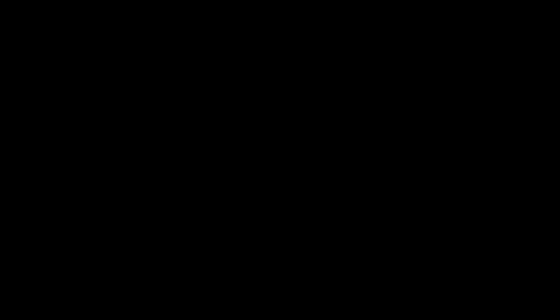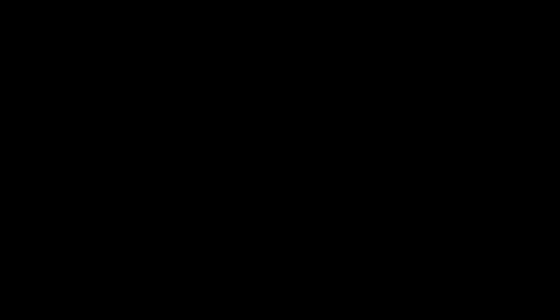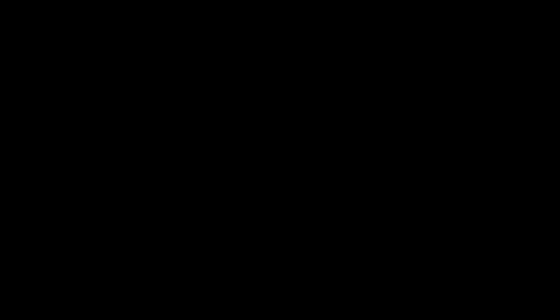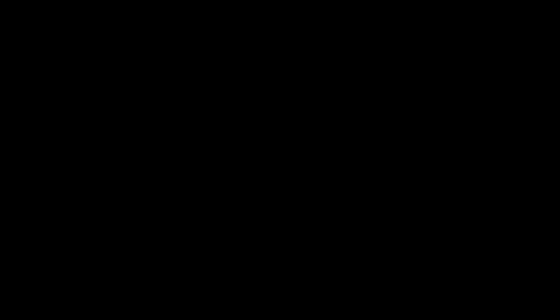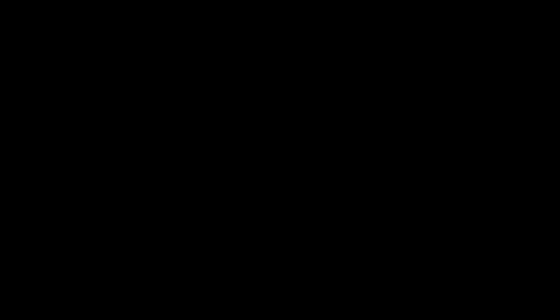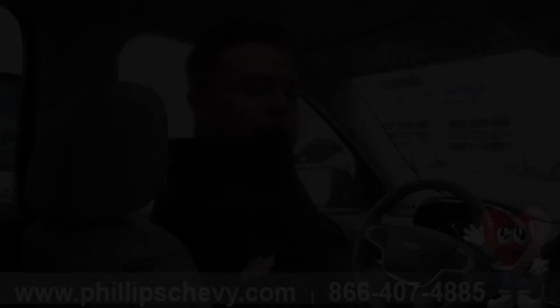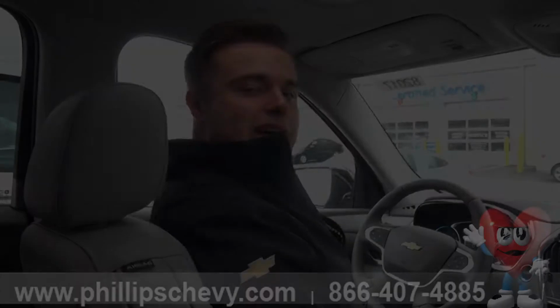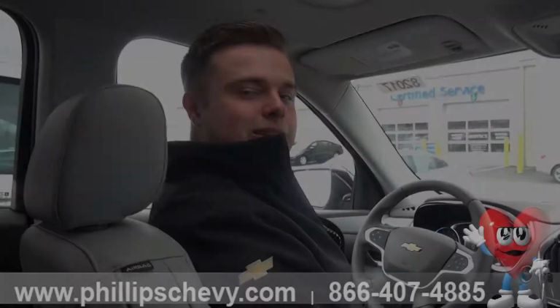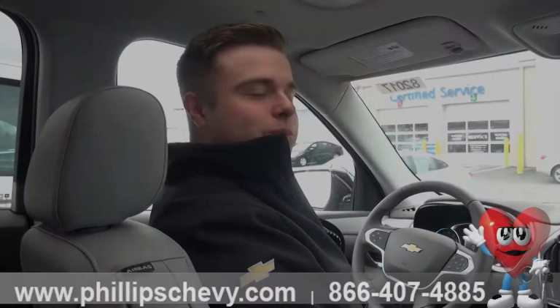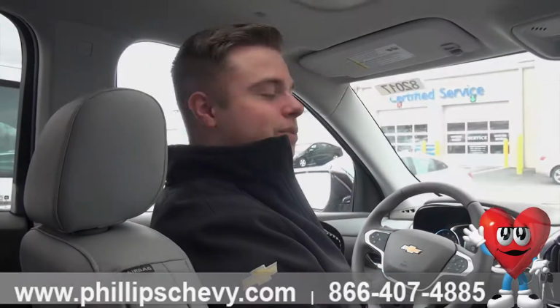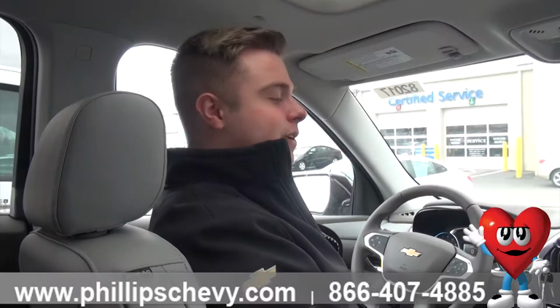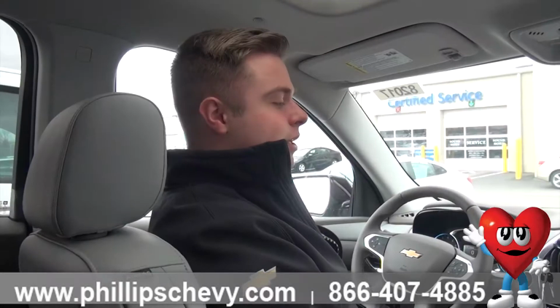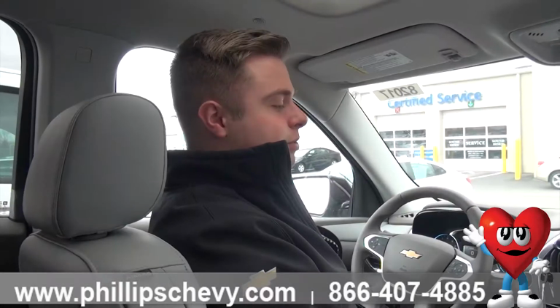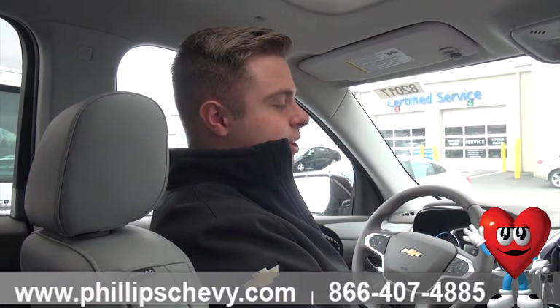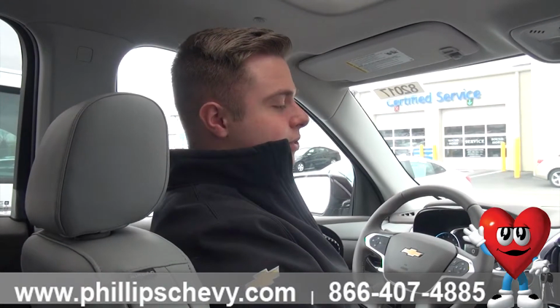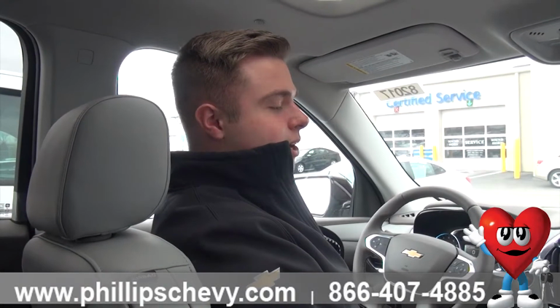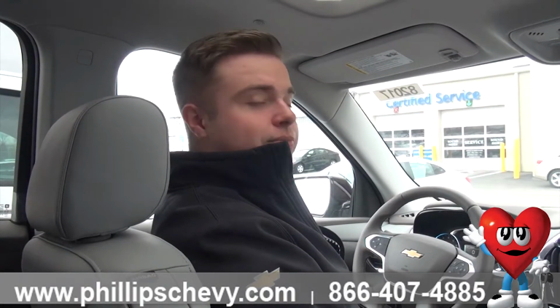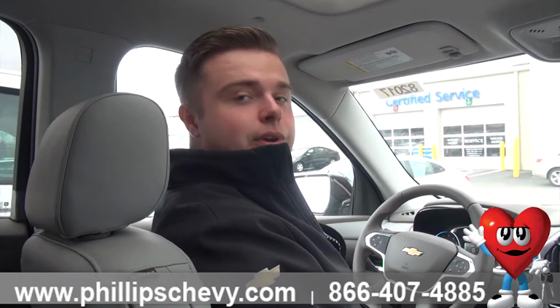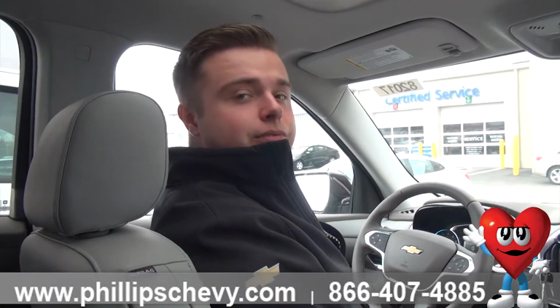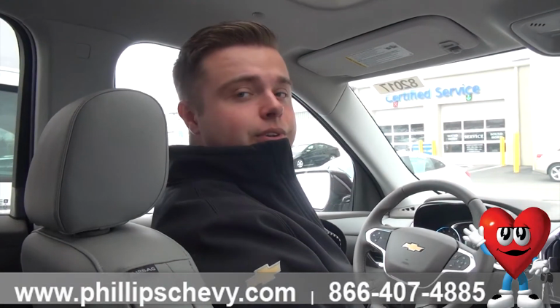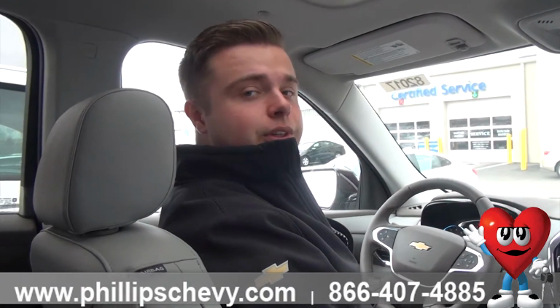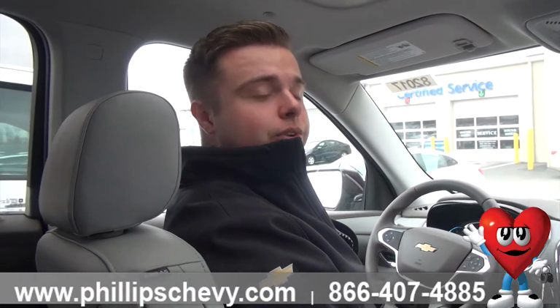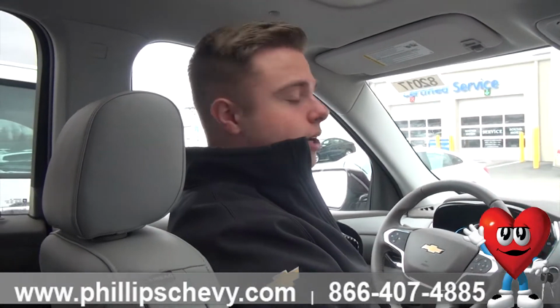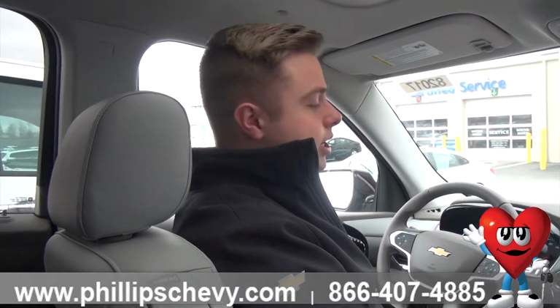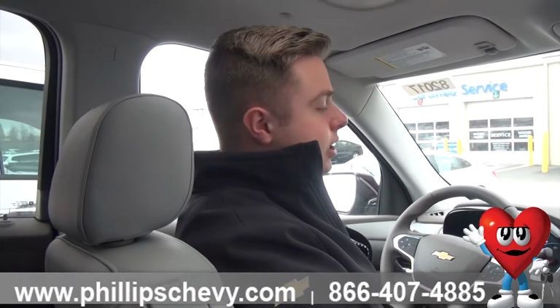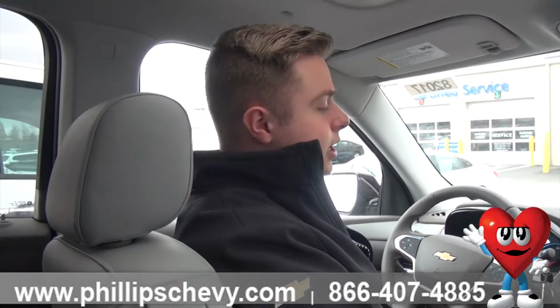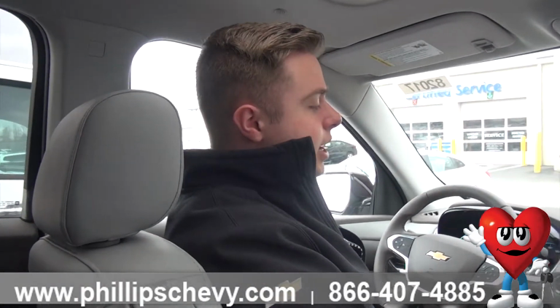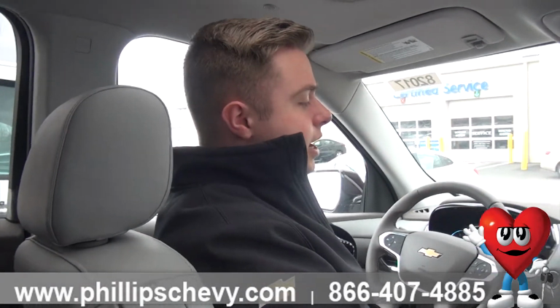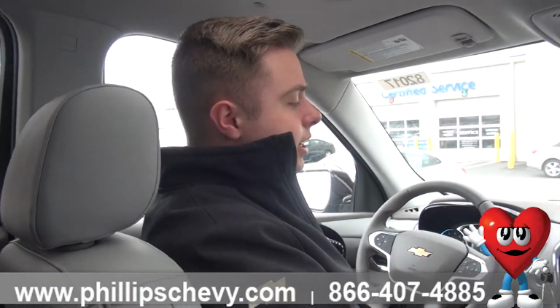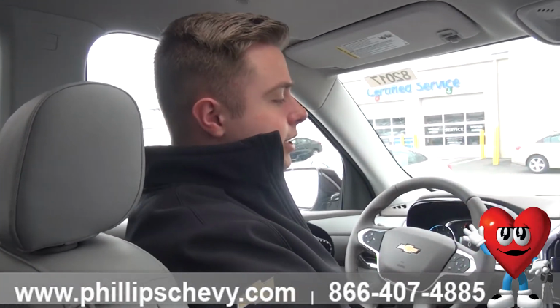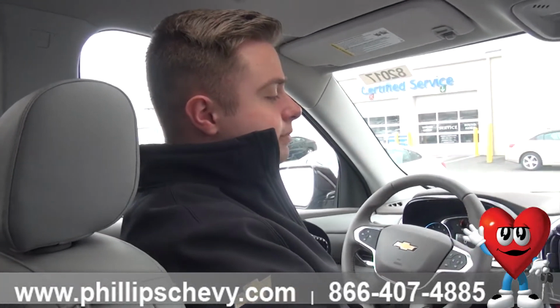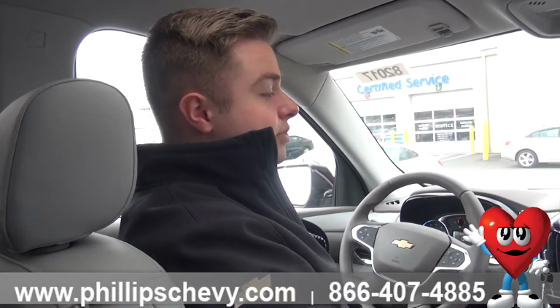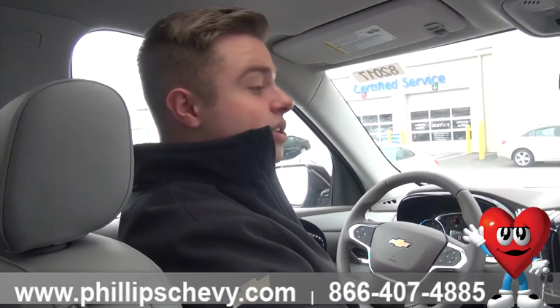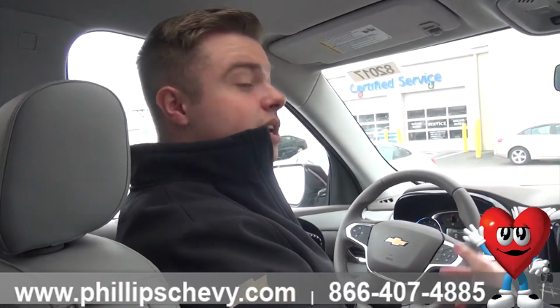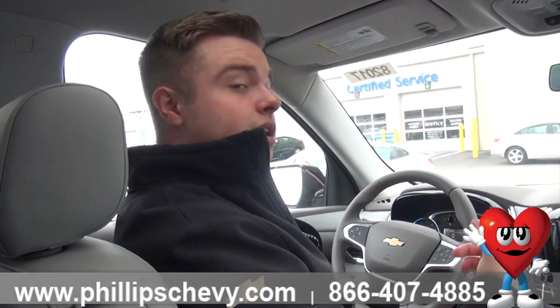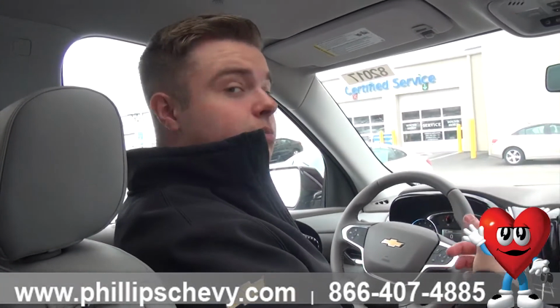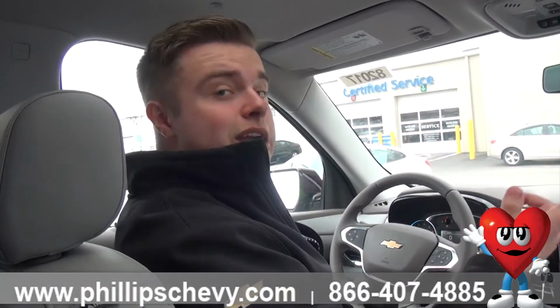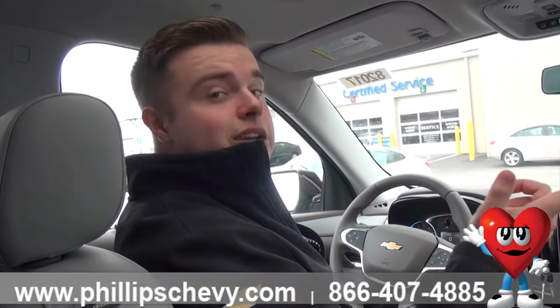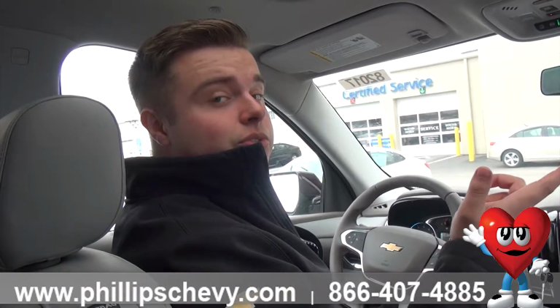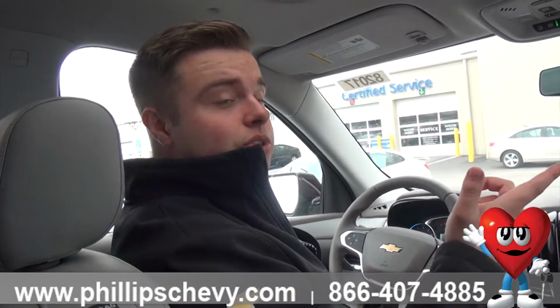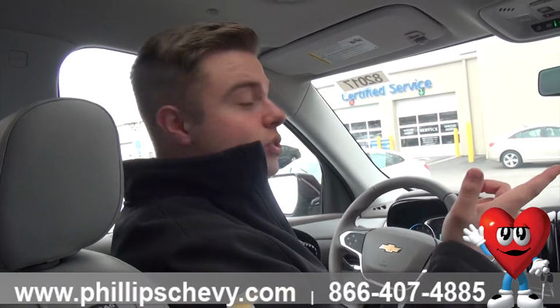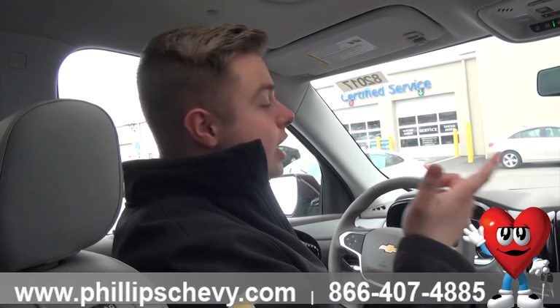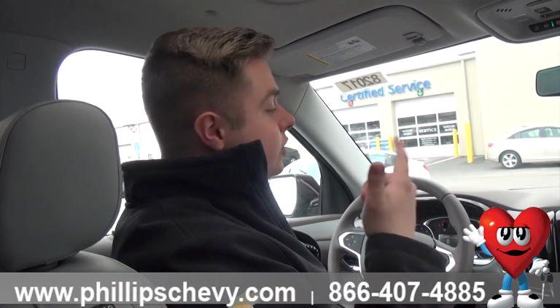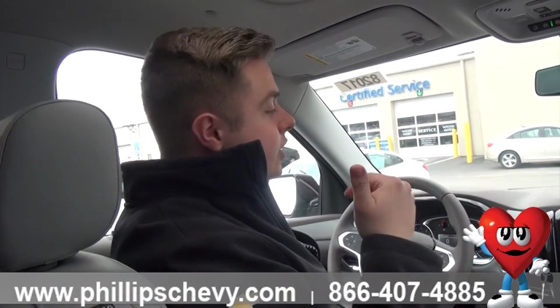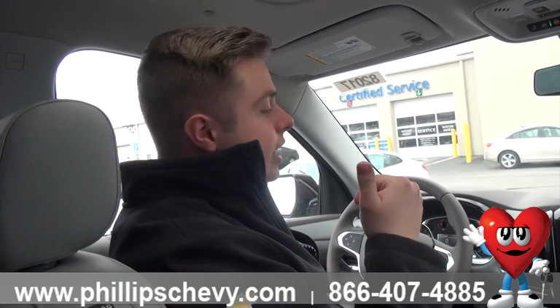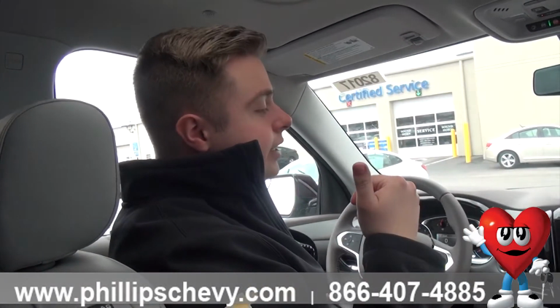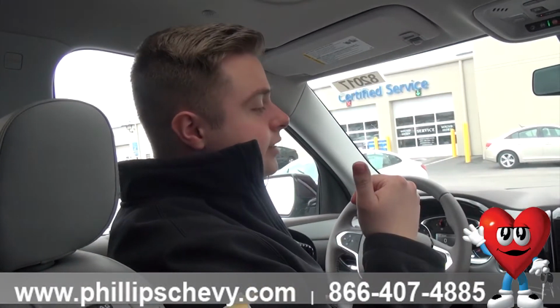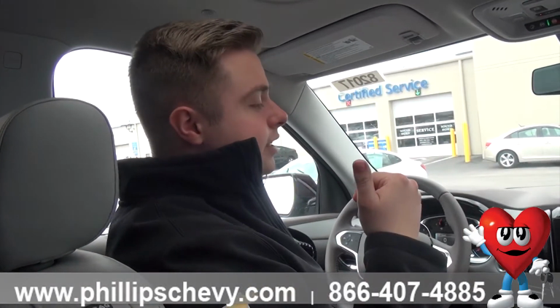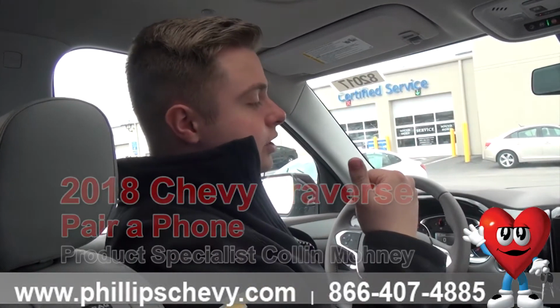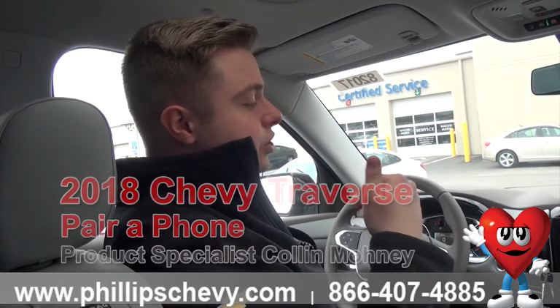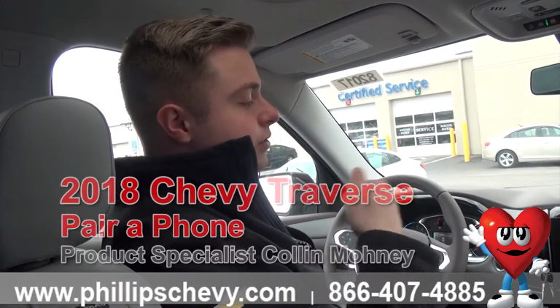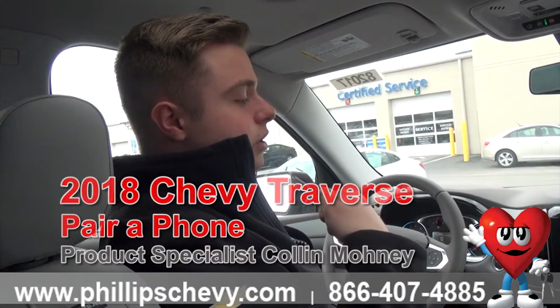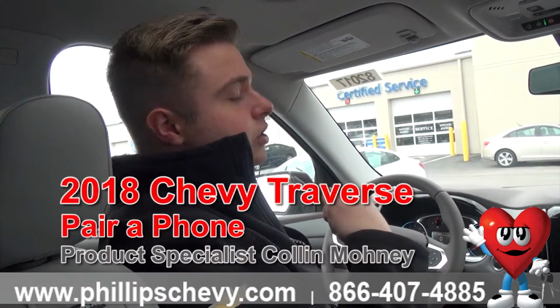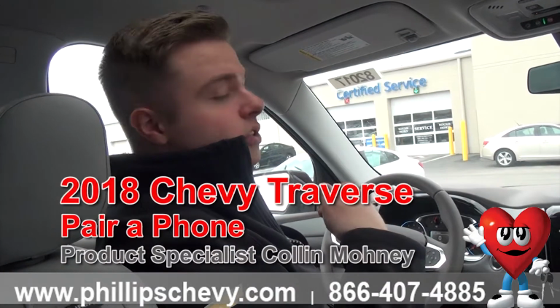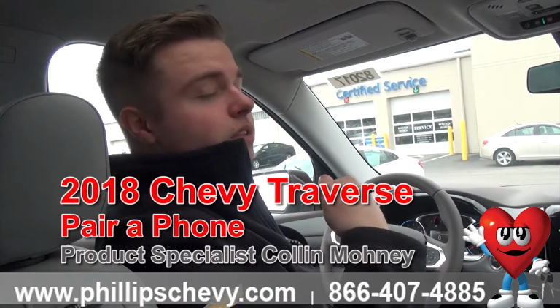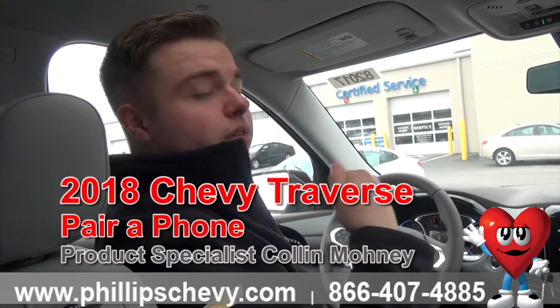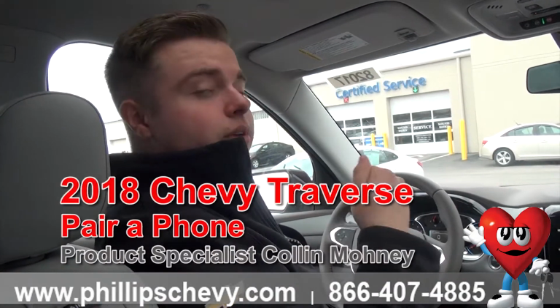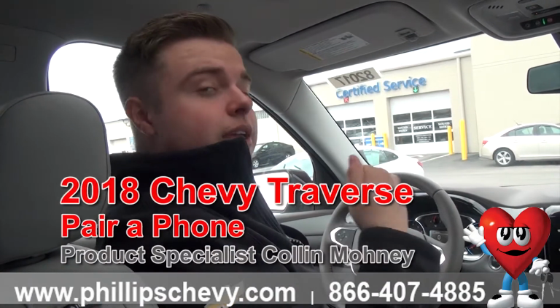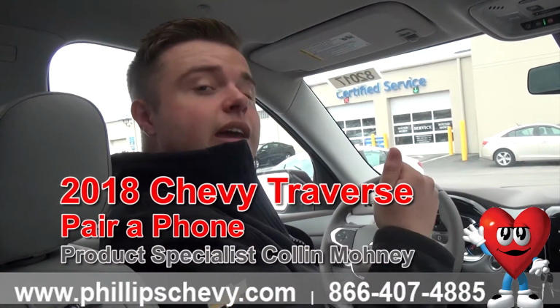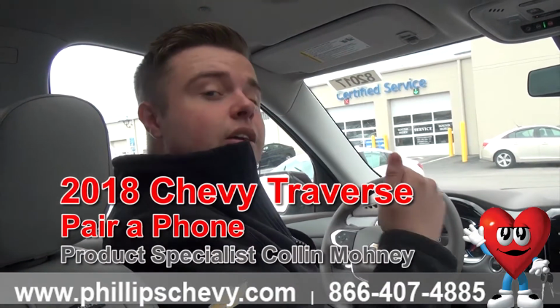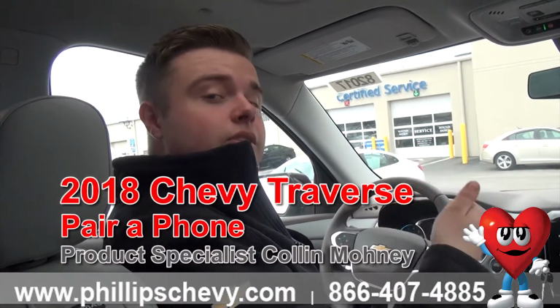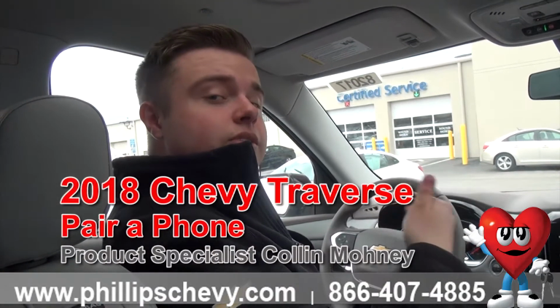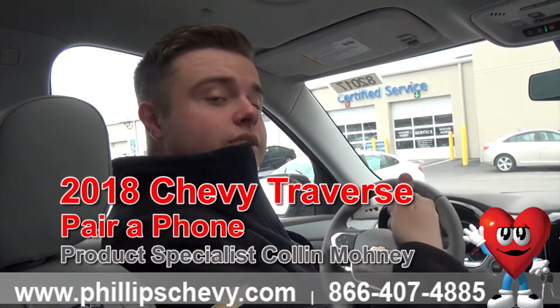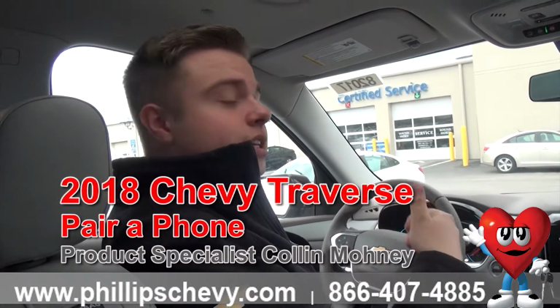Hi guys, Colin with Phillips Chevrolet, Frankfurt, Illinois here, sitting in a brand new 2018 Traverse 3LT.